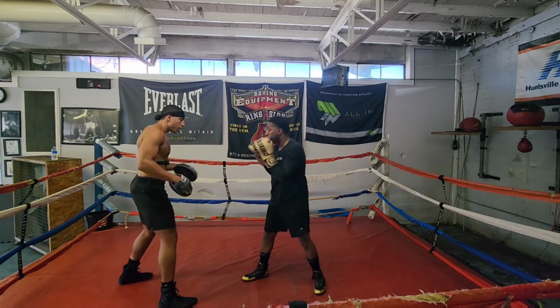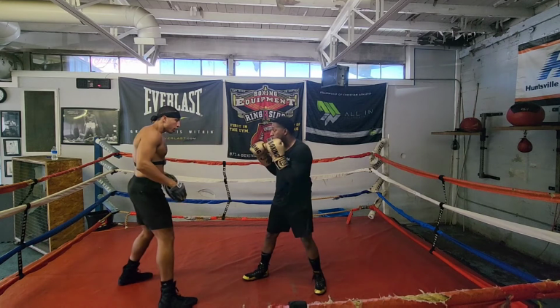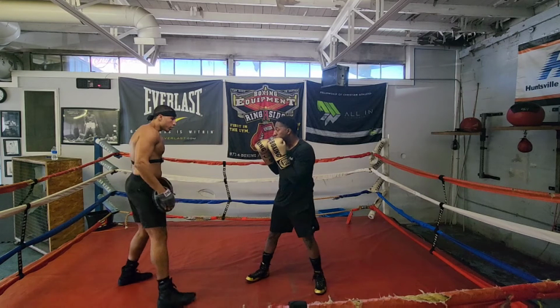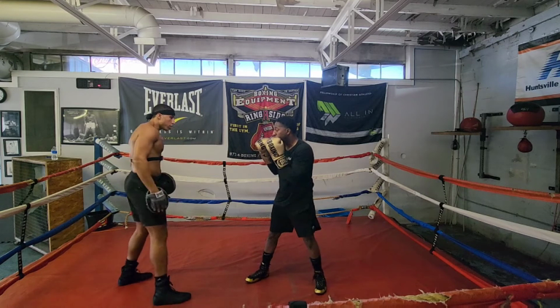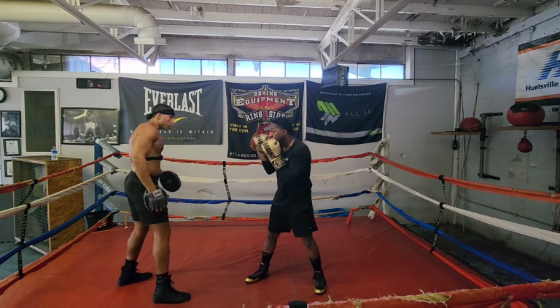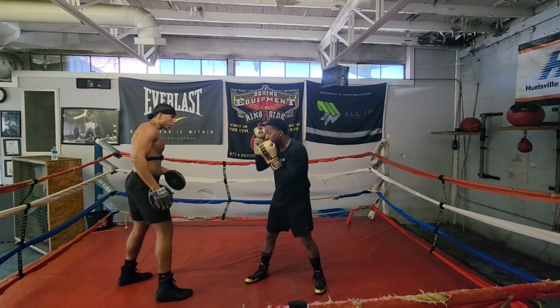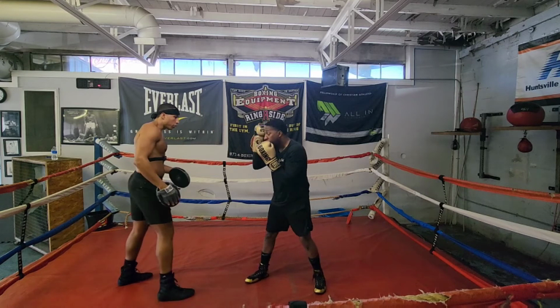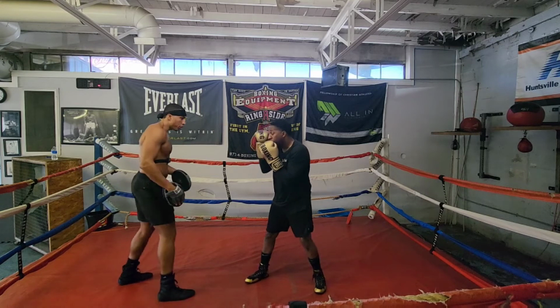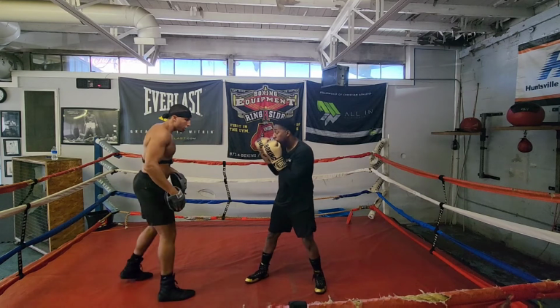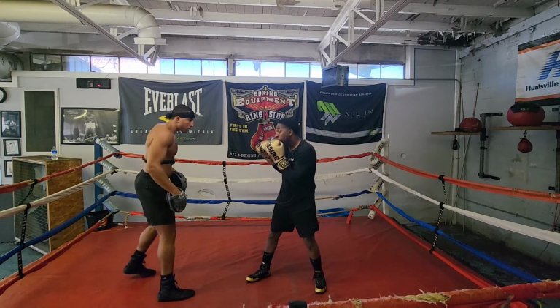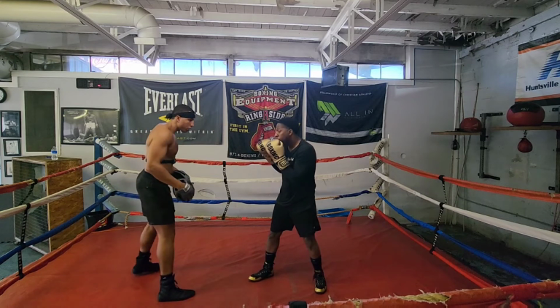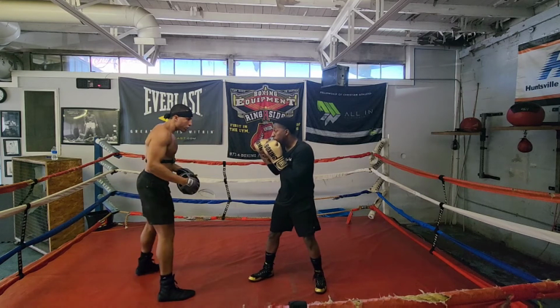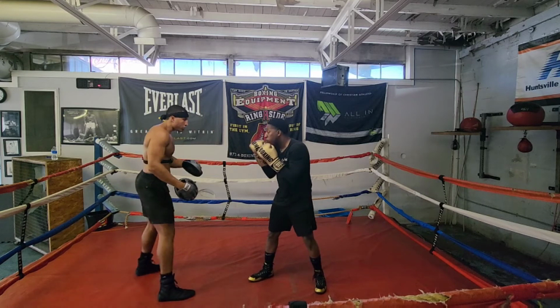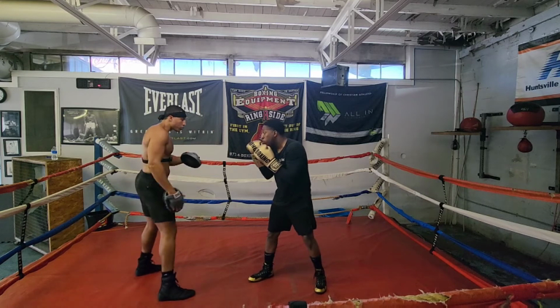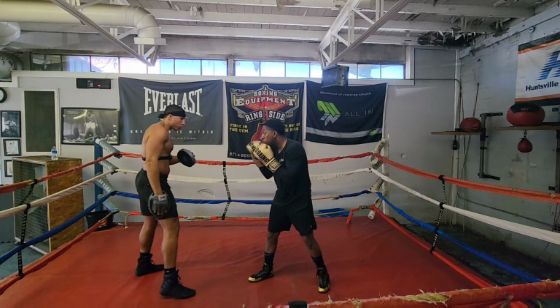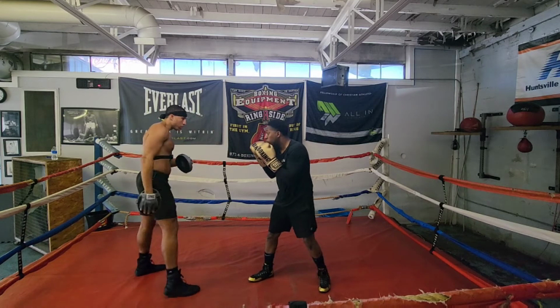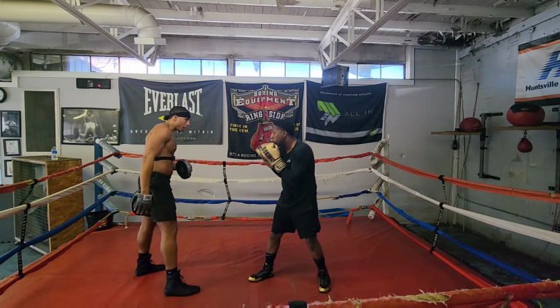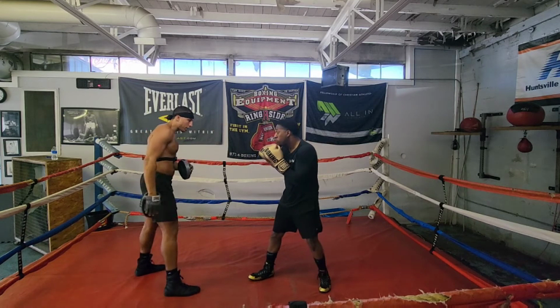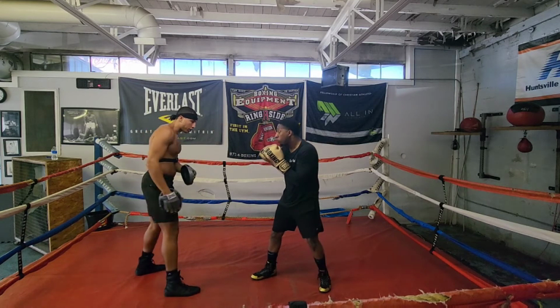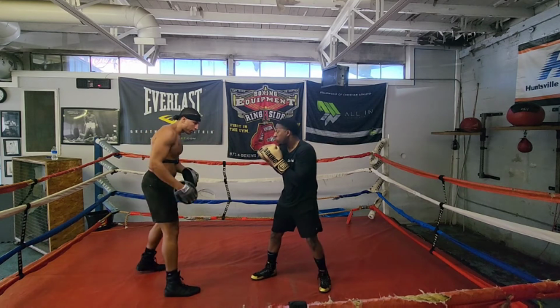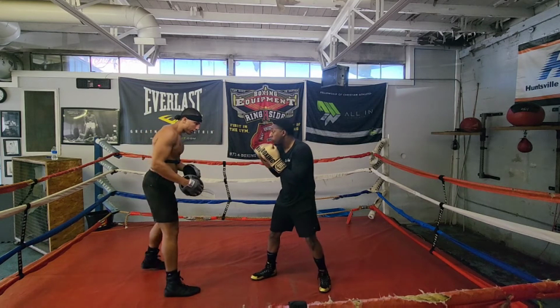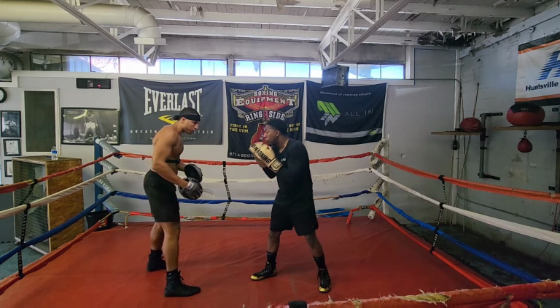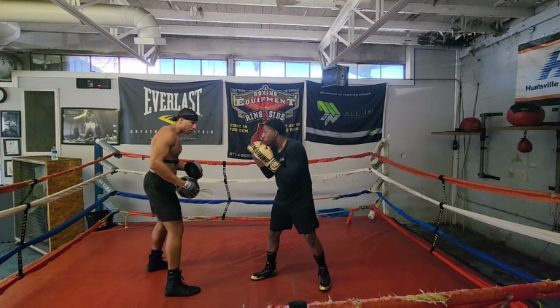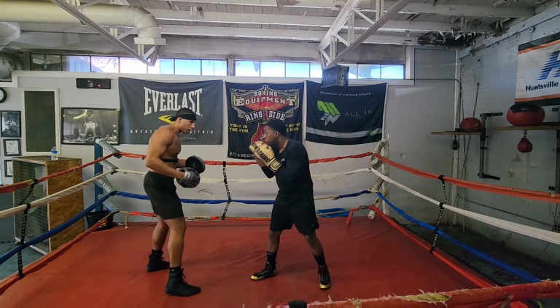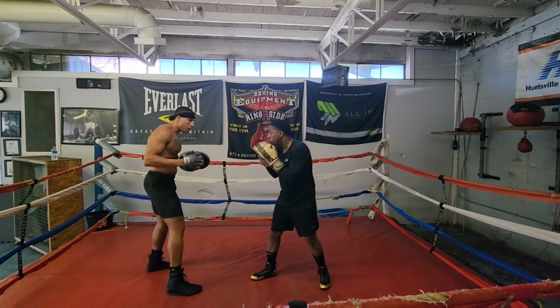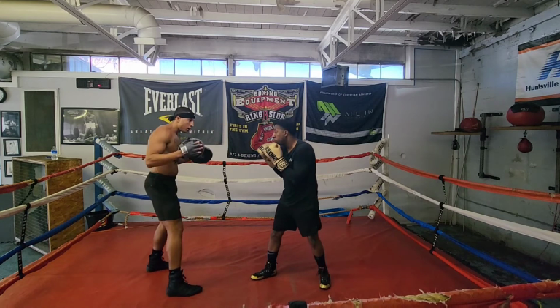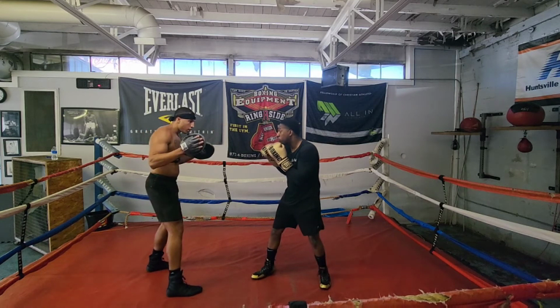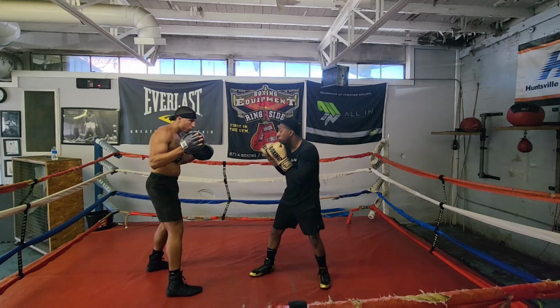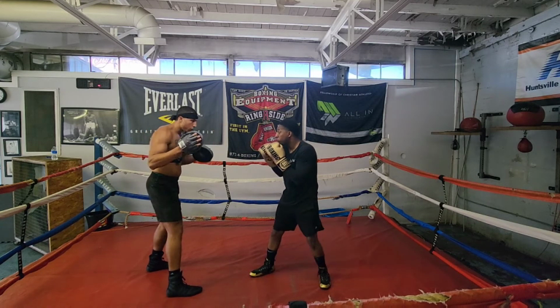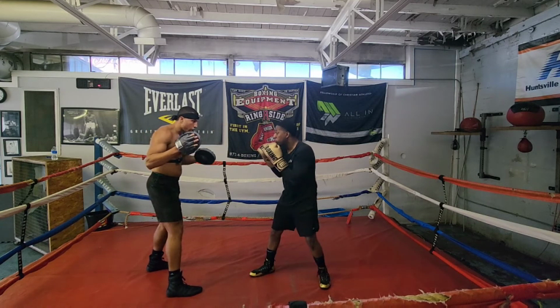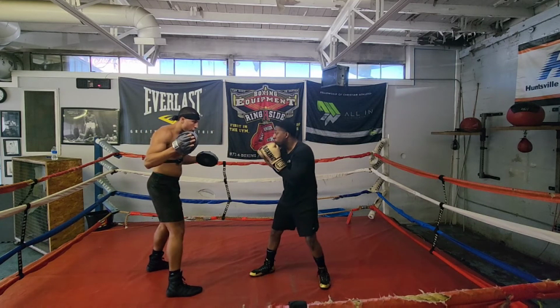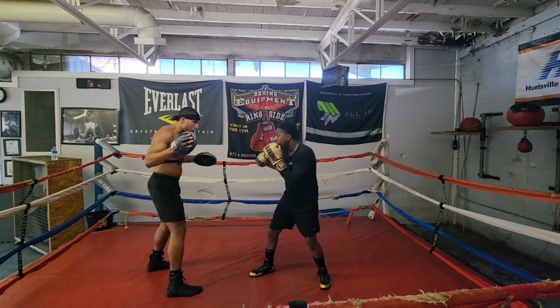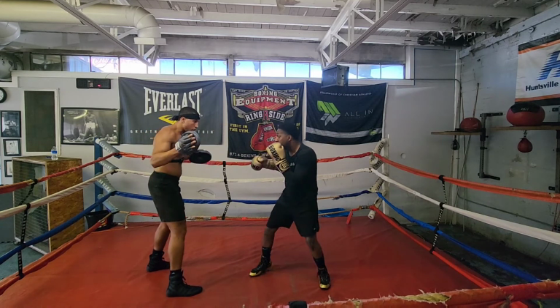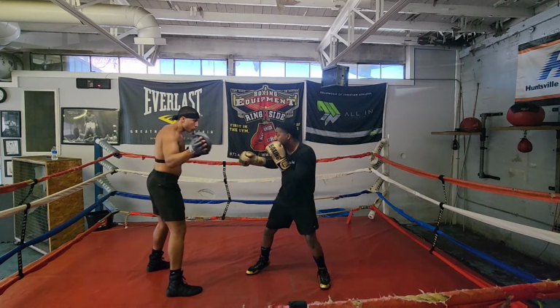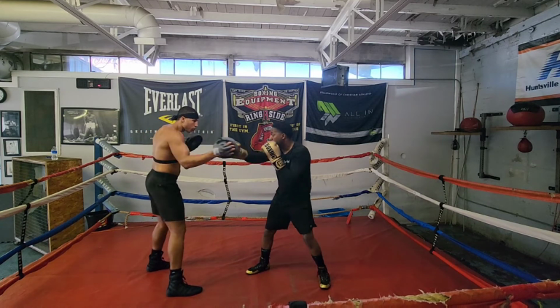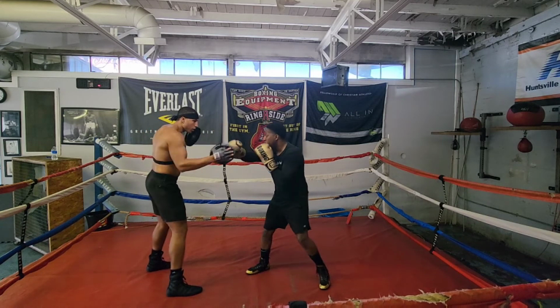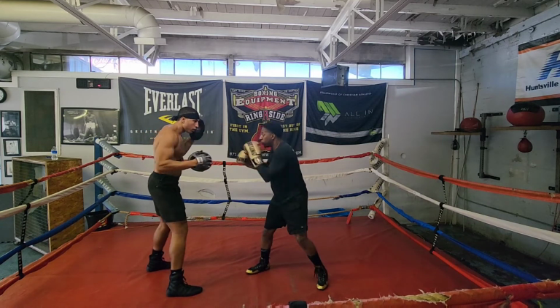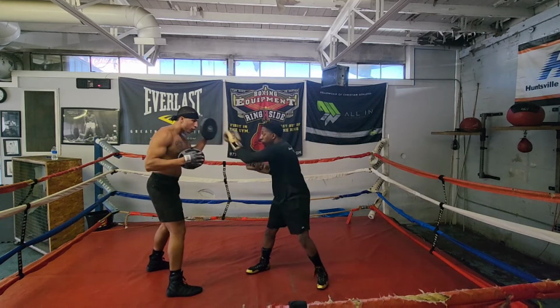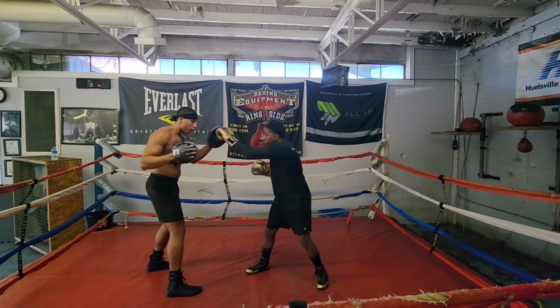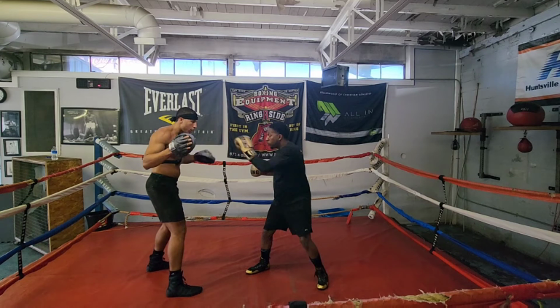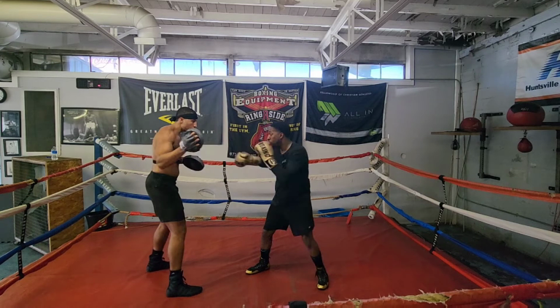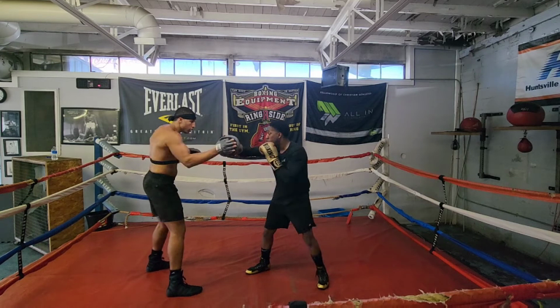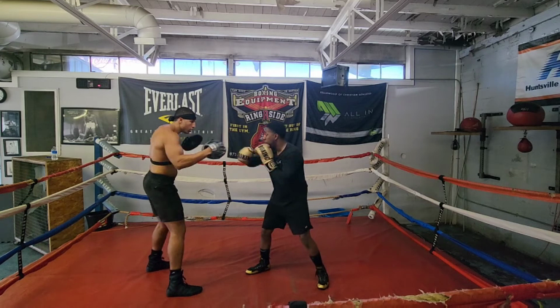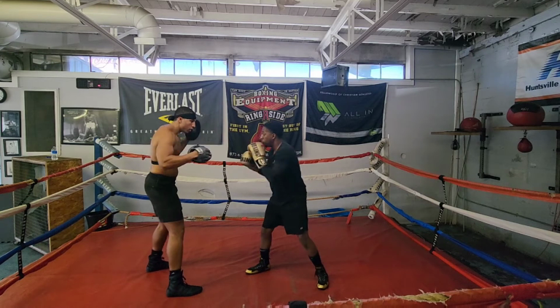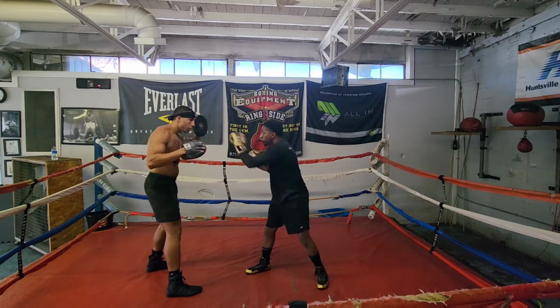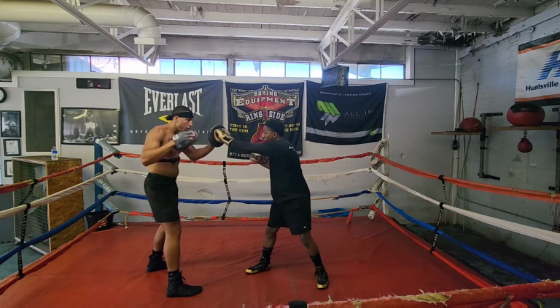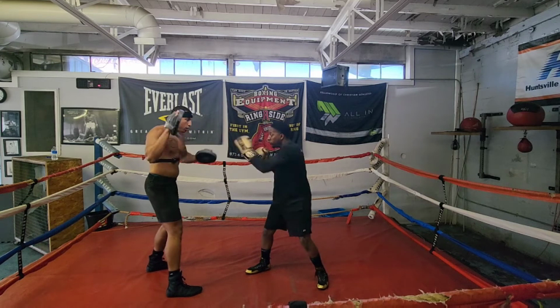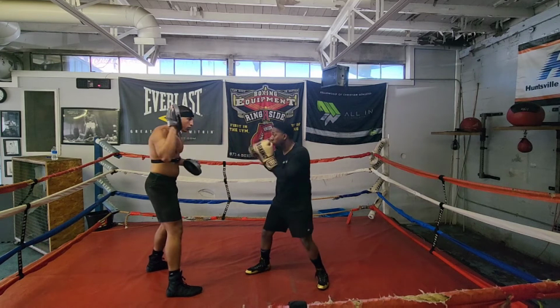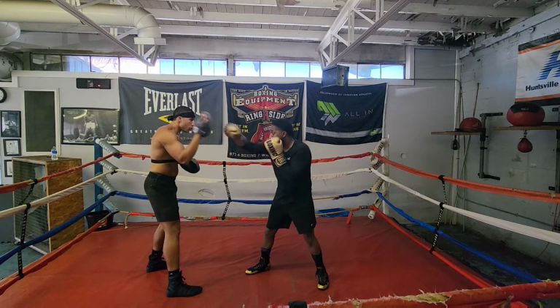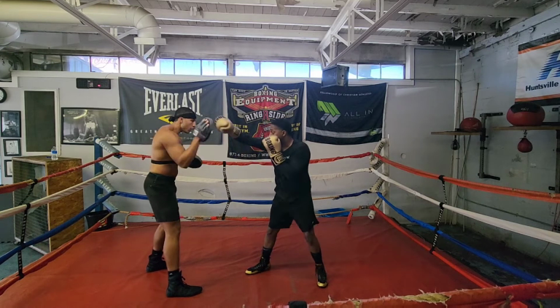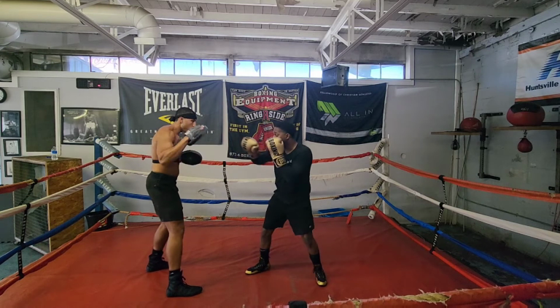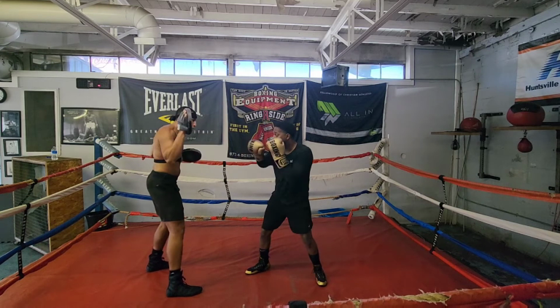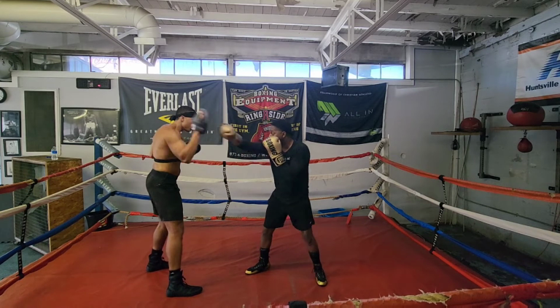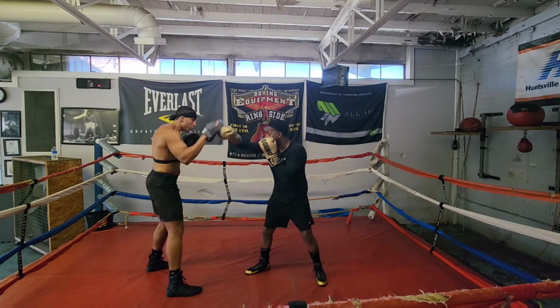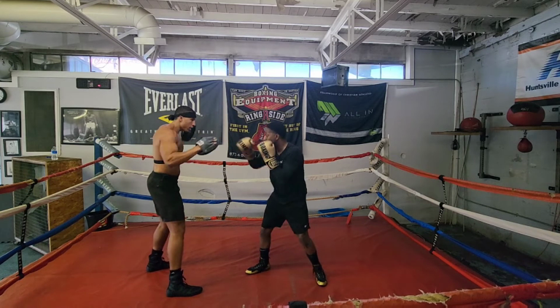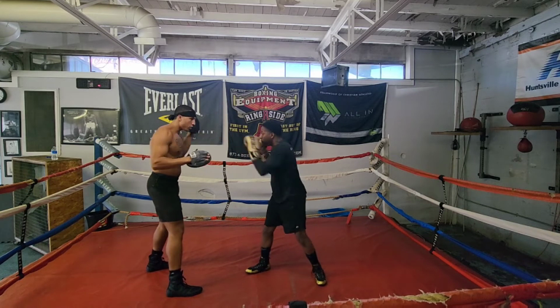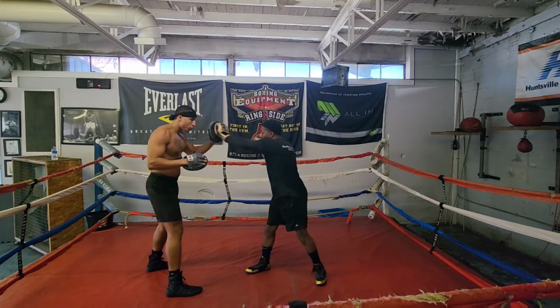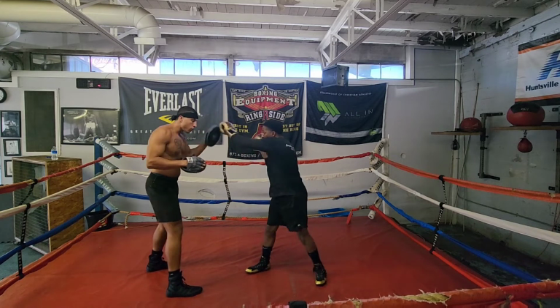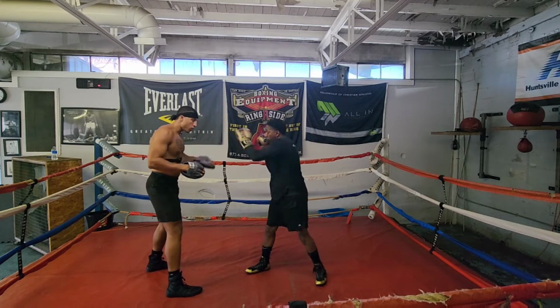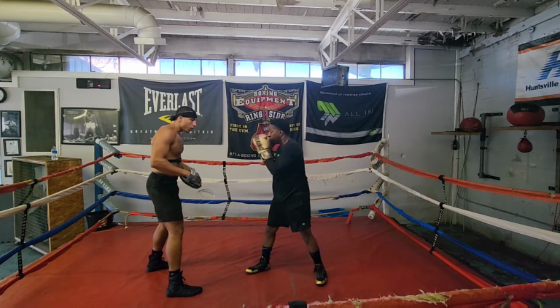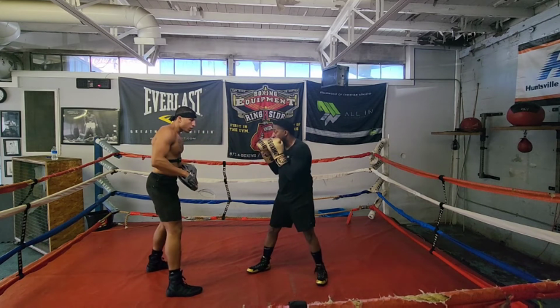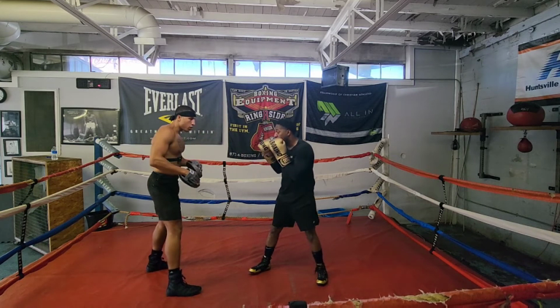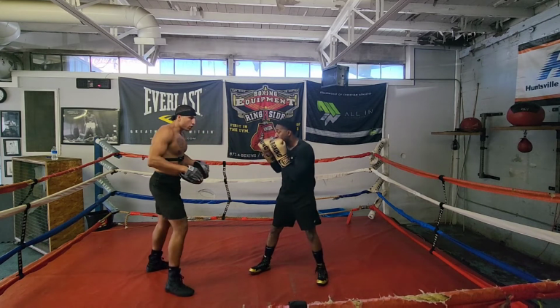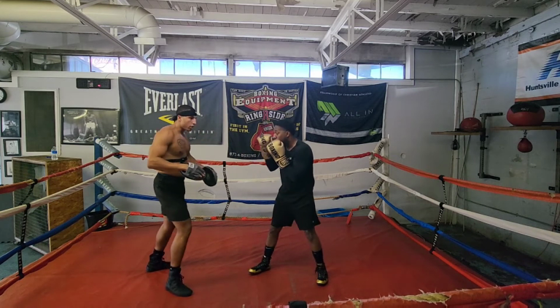Good. Good beat, good rhythm. Nice and consistent. 32: 1-1-1-2. Good.